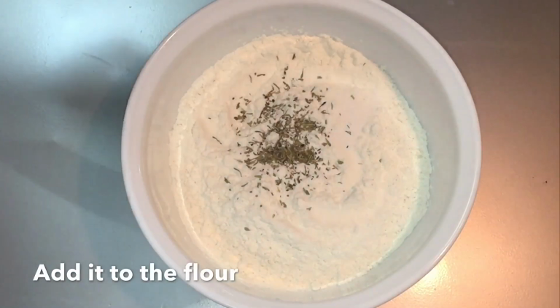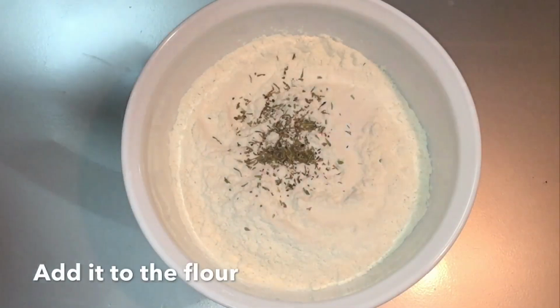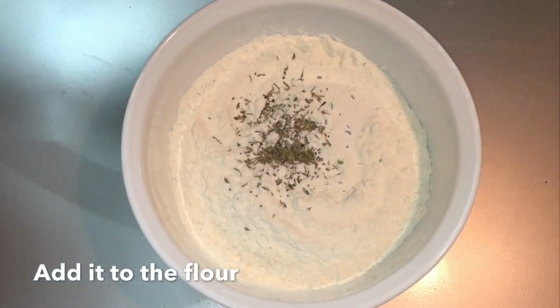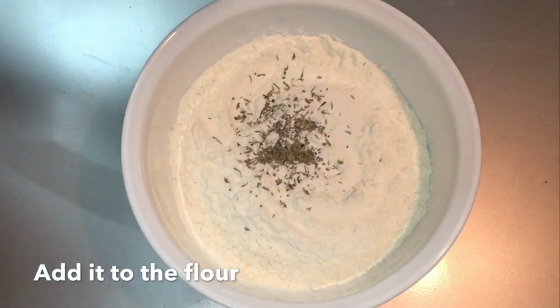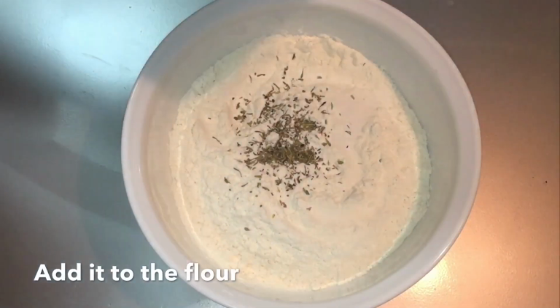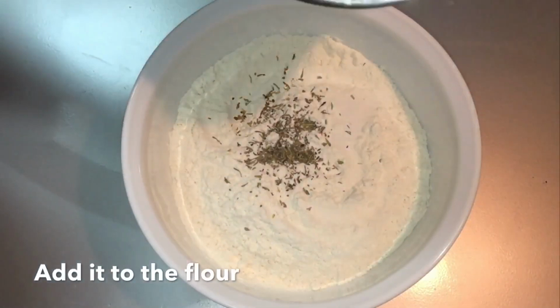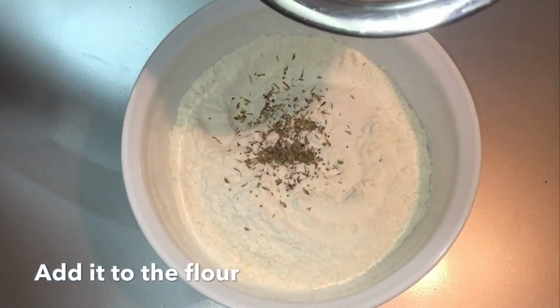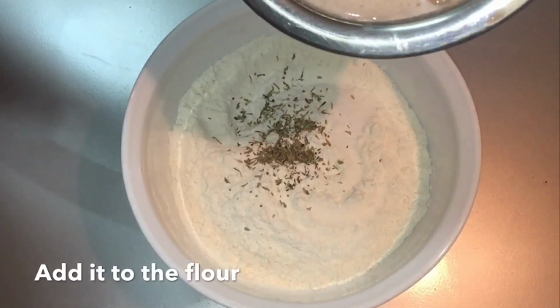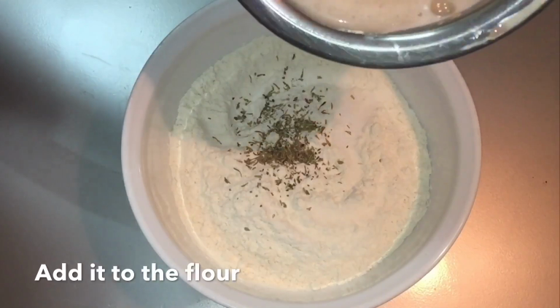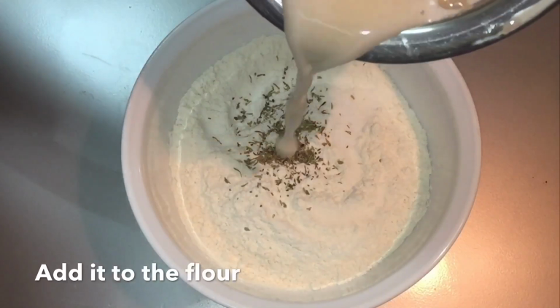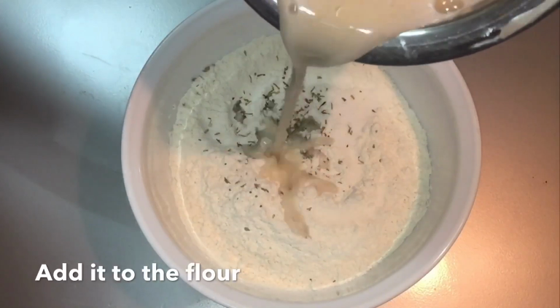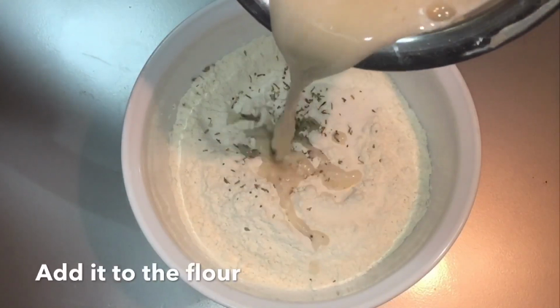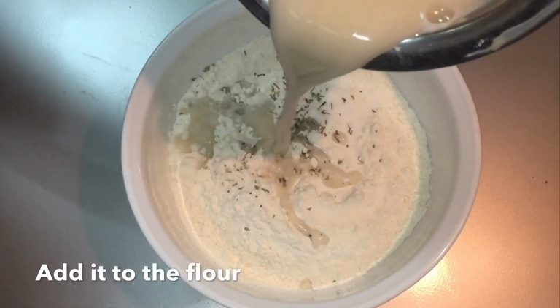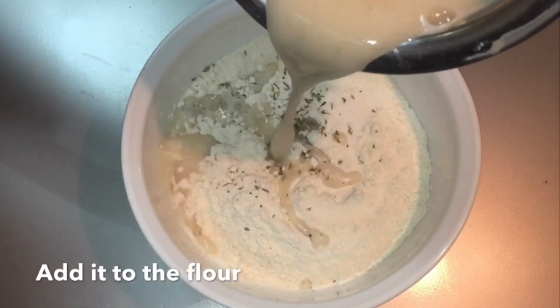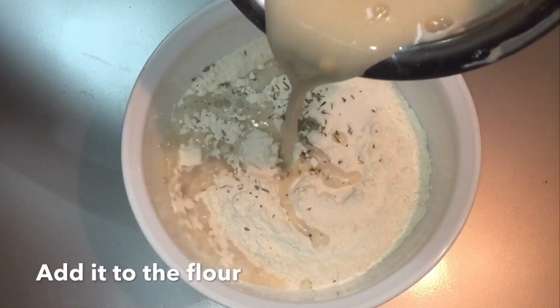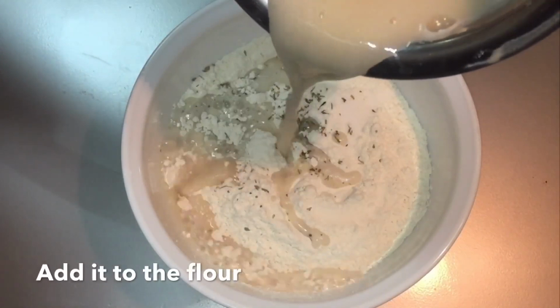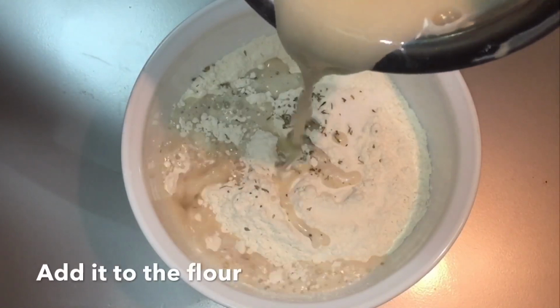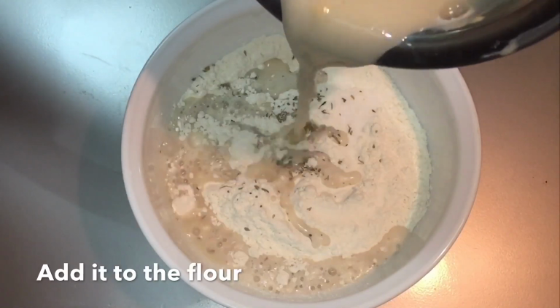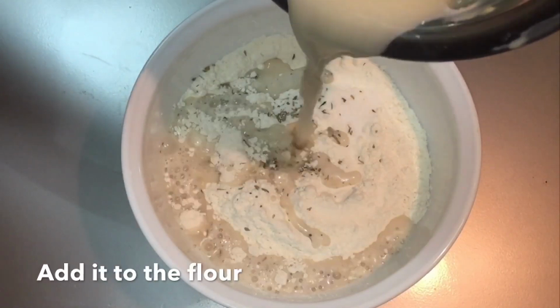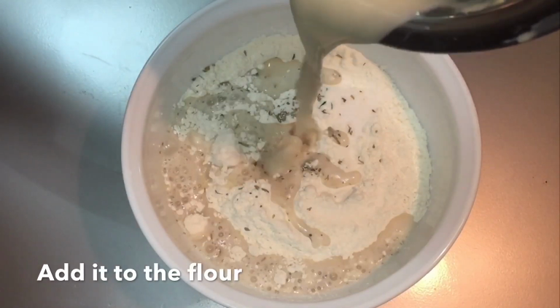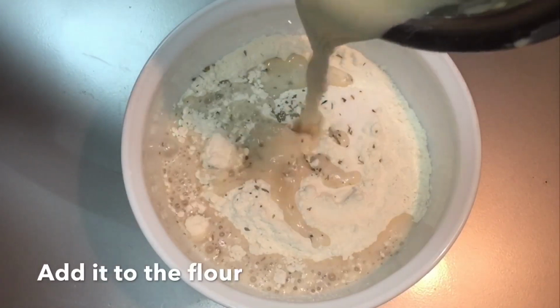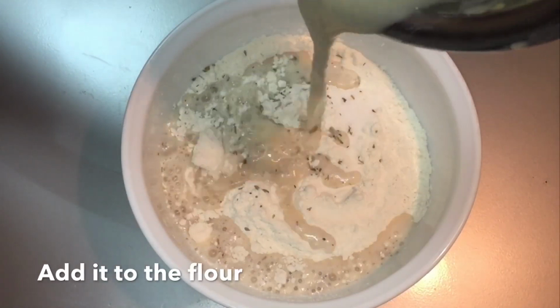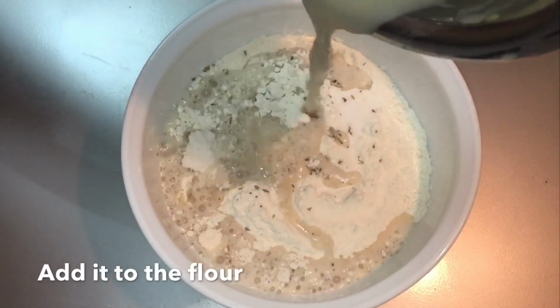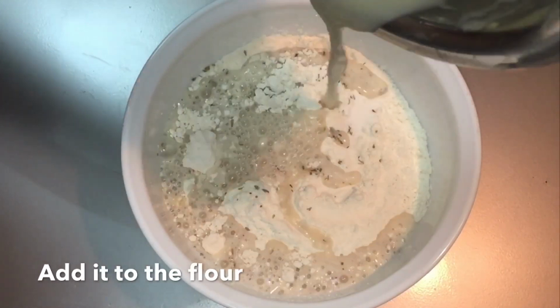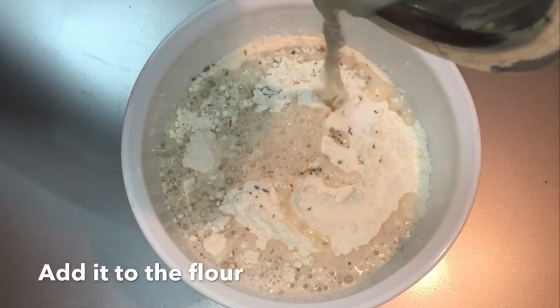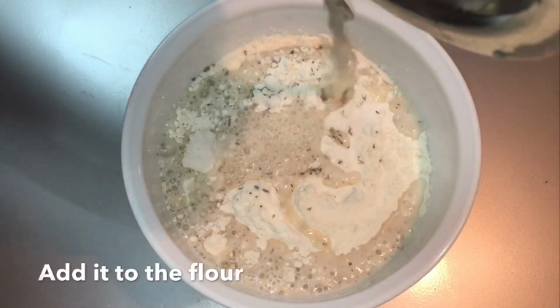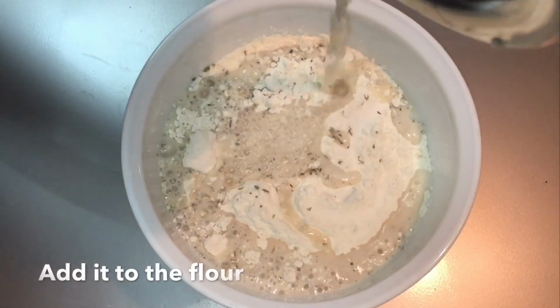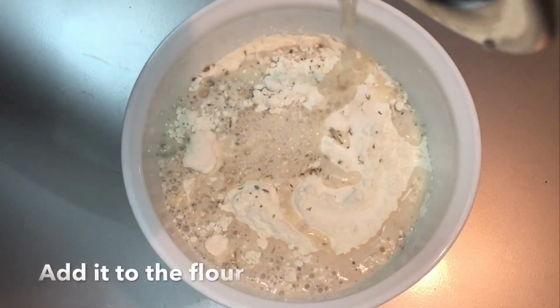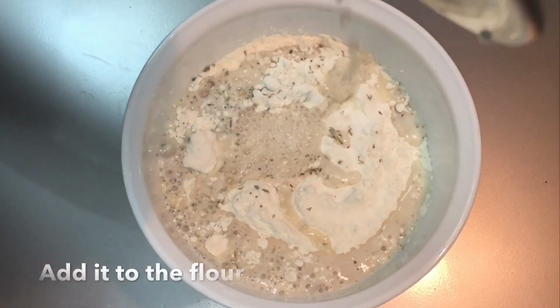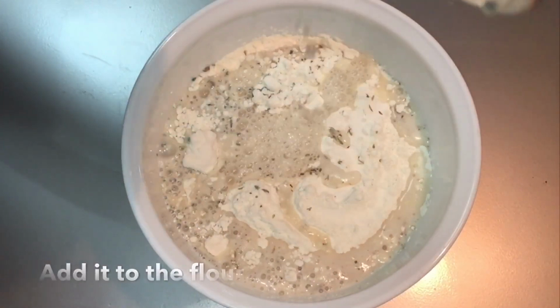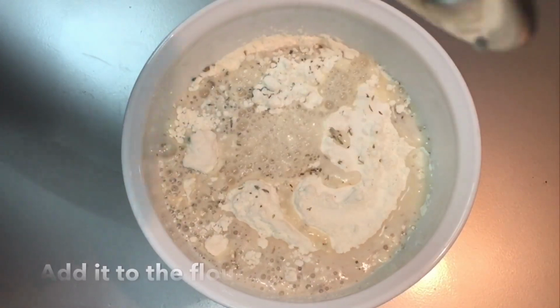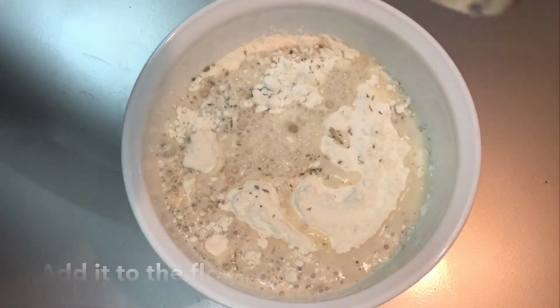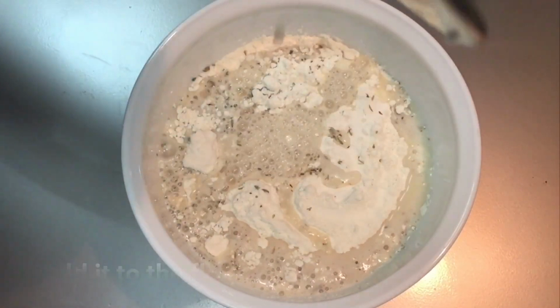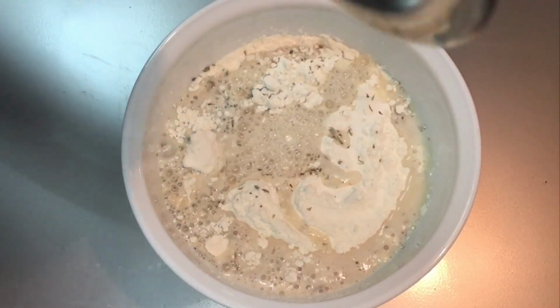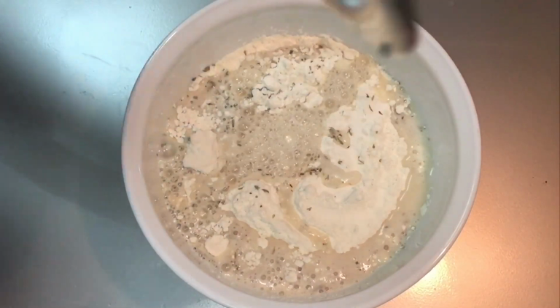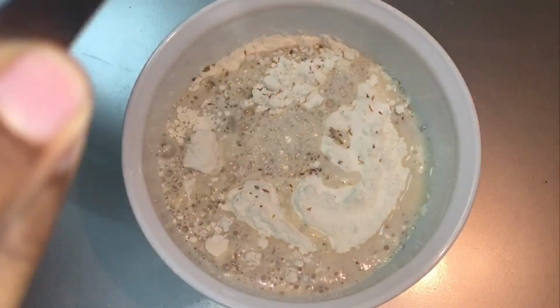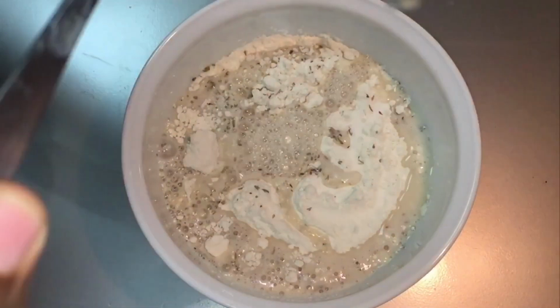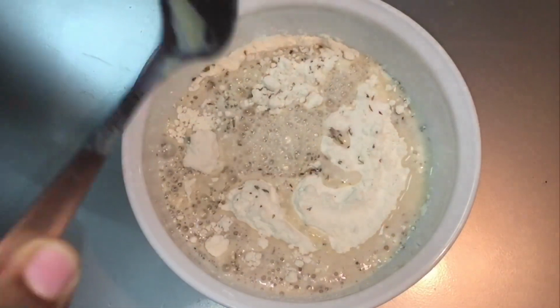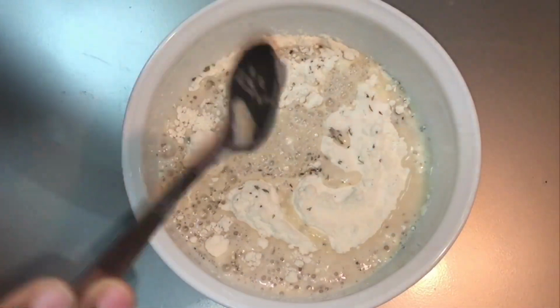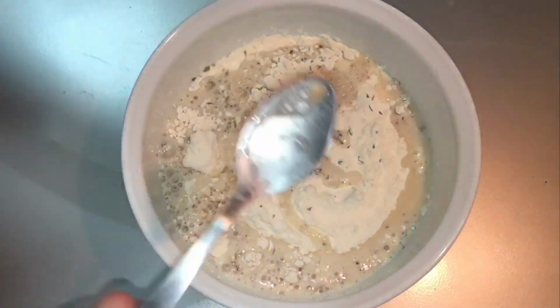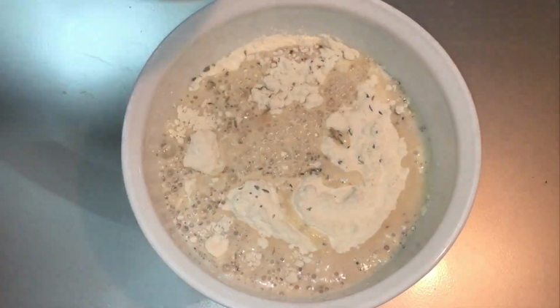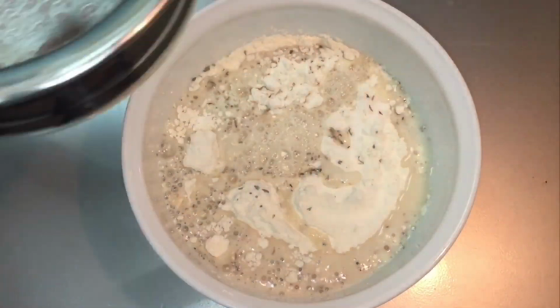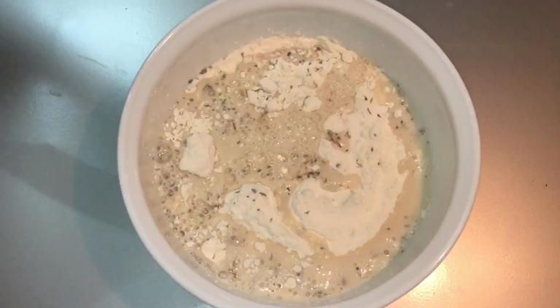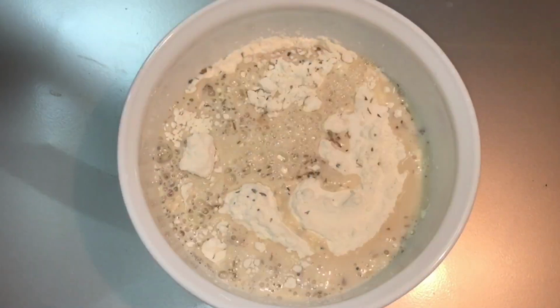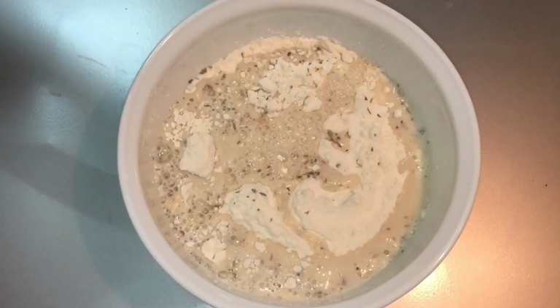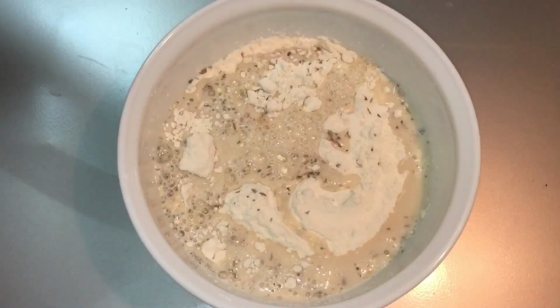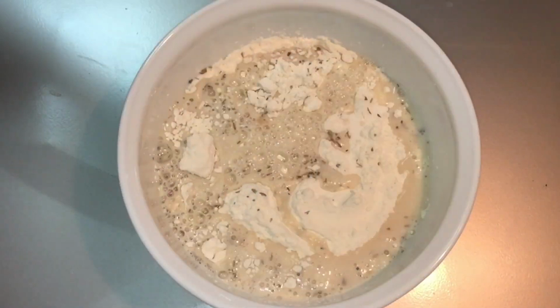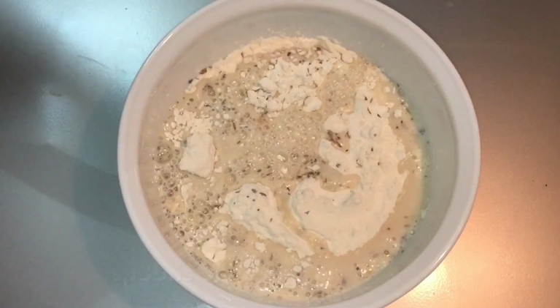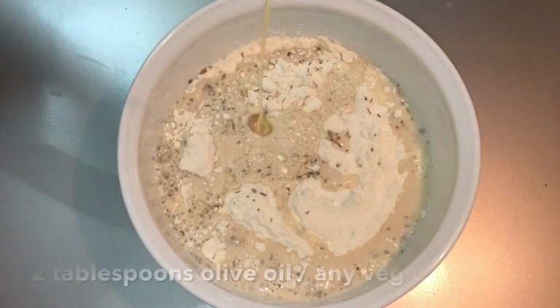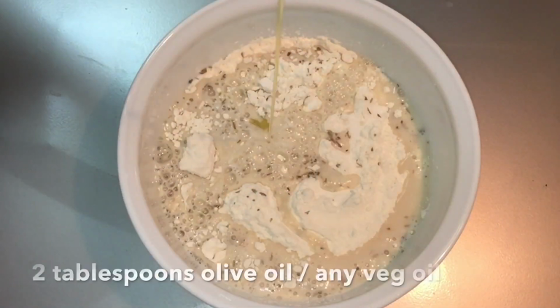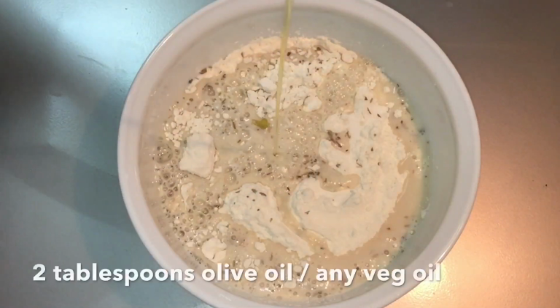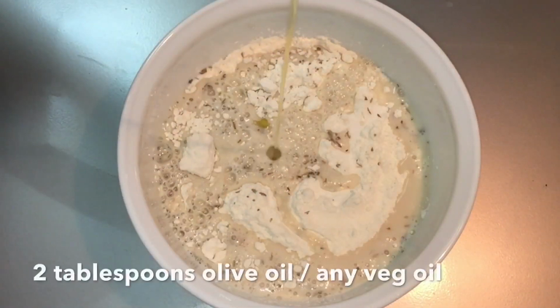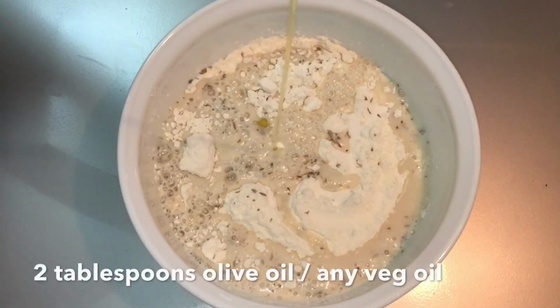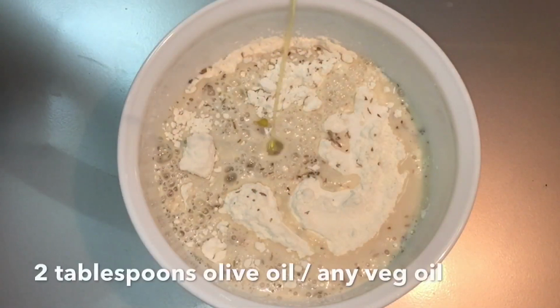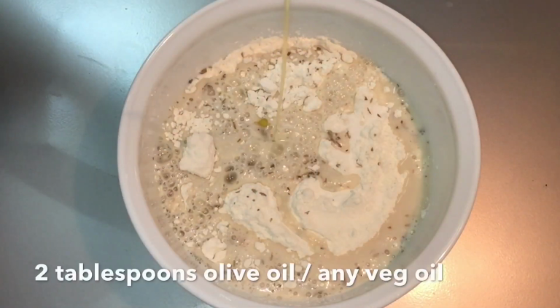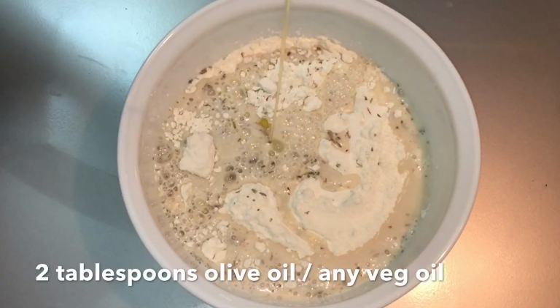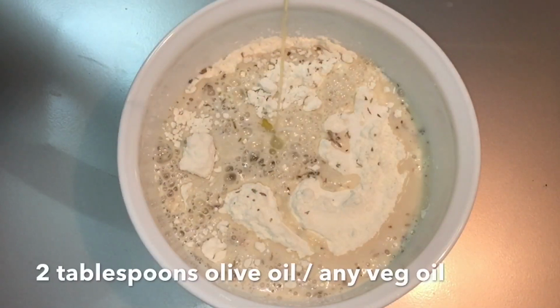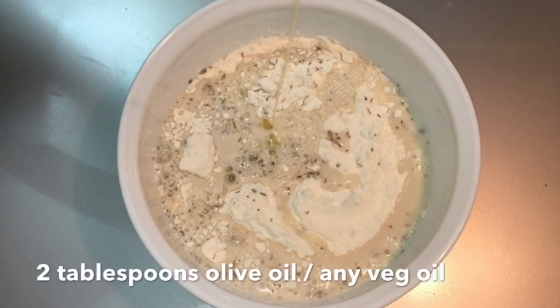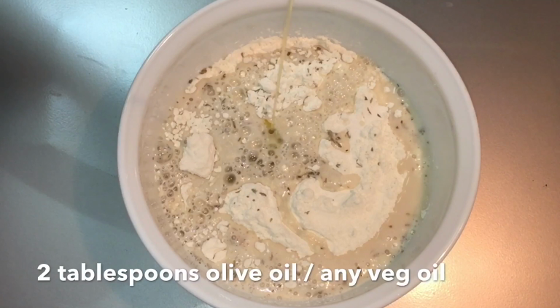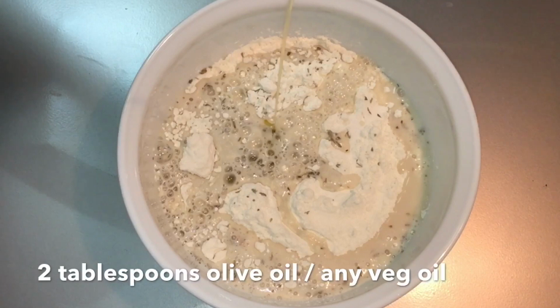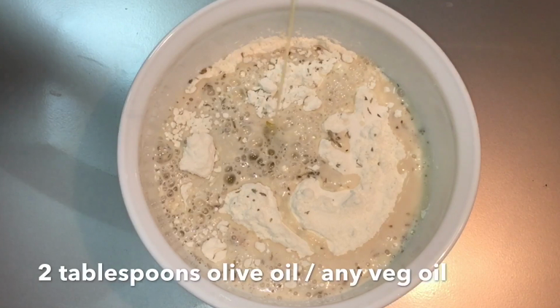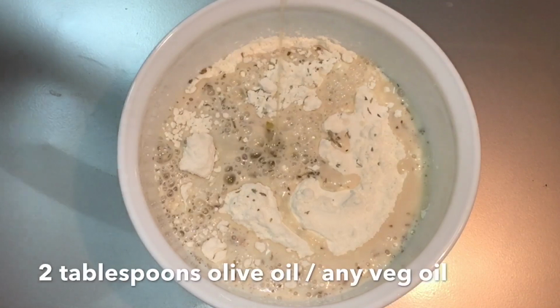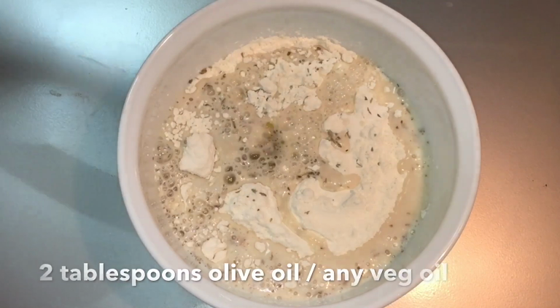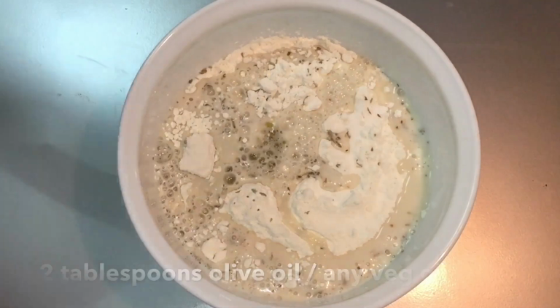Let's stir it in a bowl. Add 2 tablespoons of olive oil and let it go.